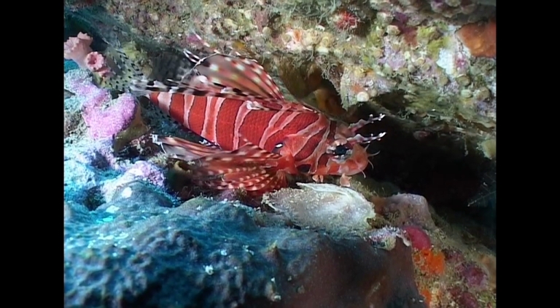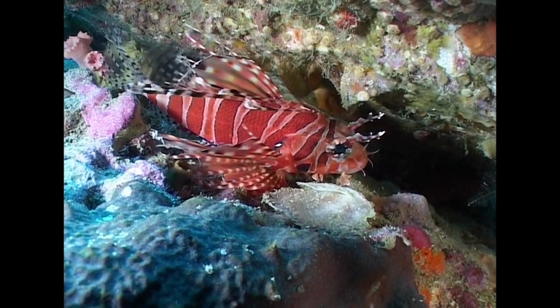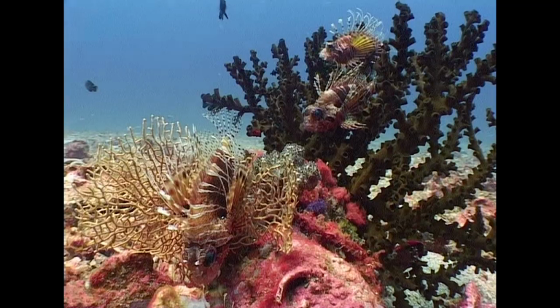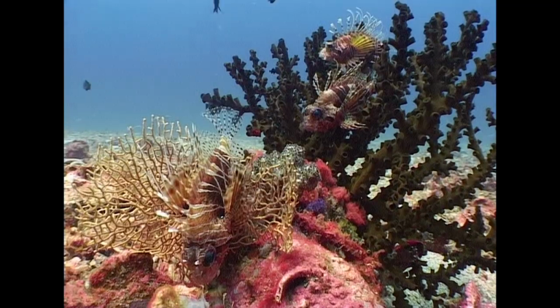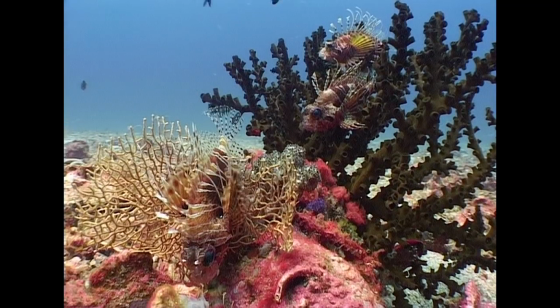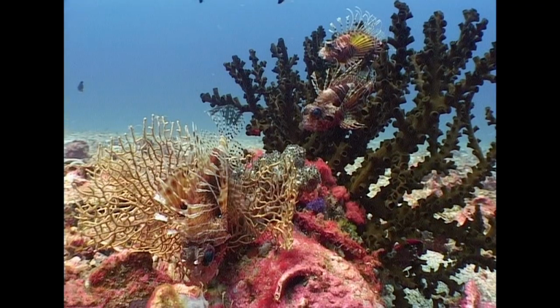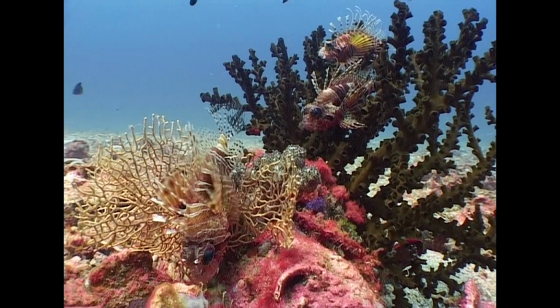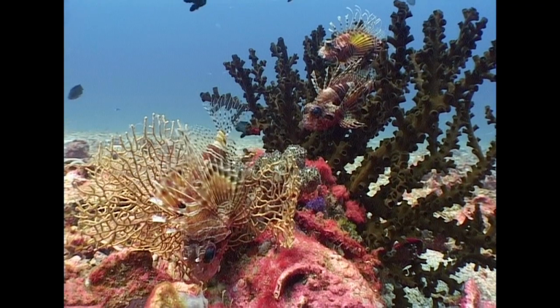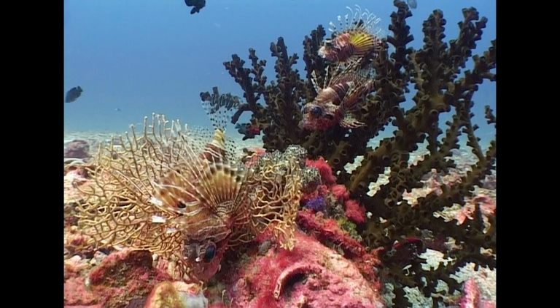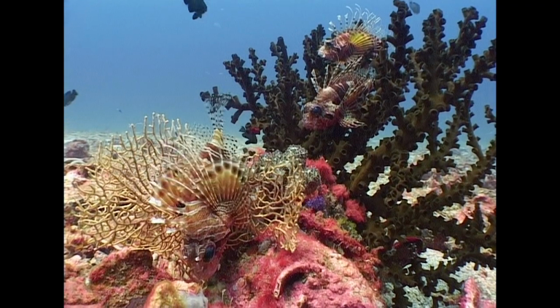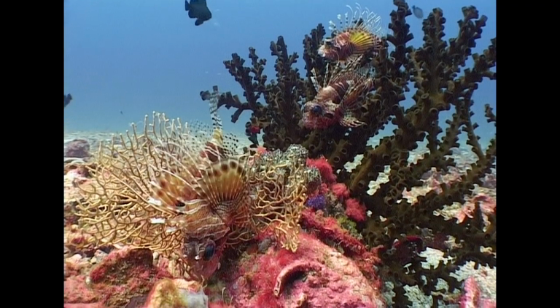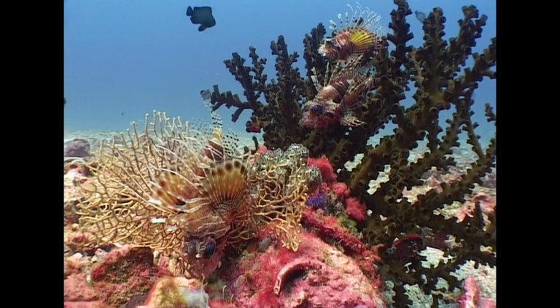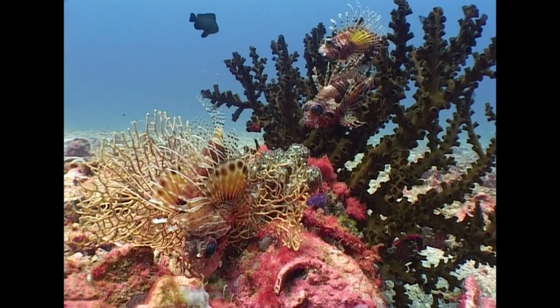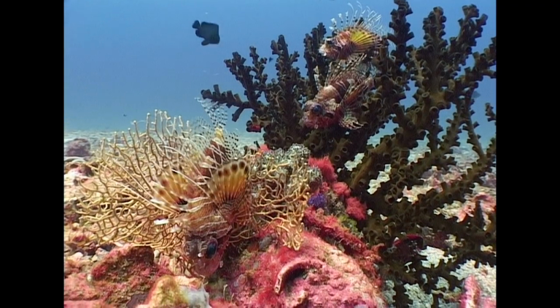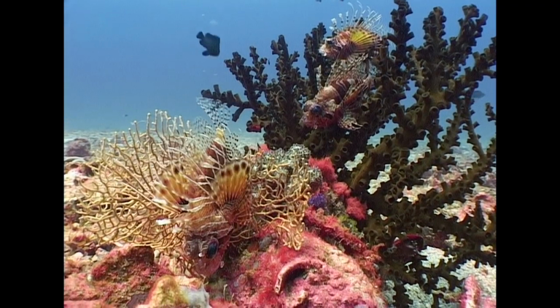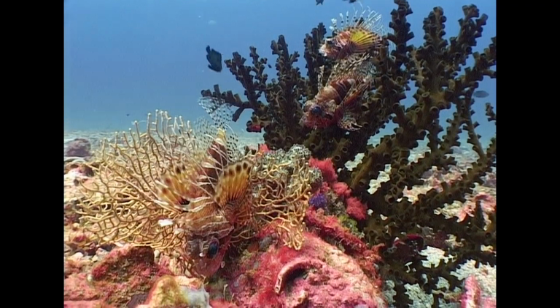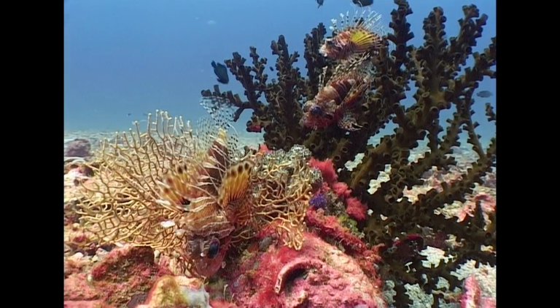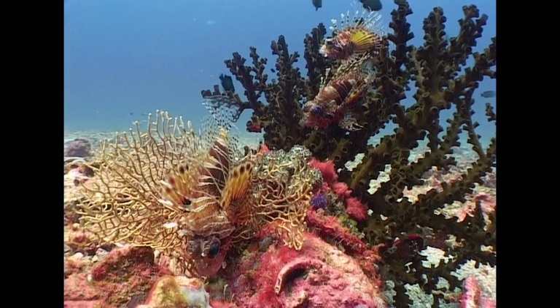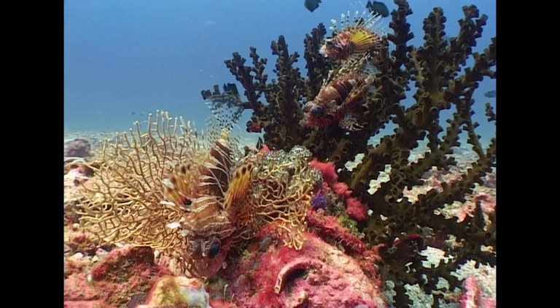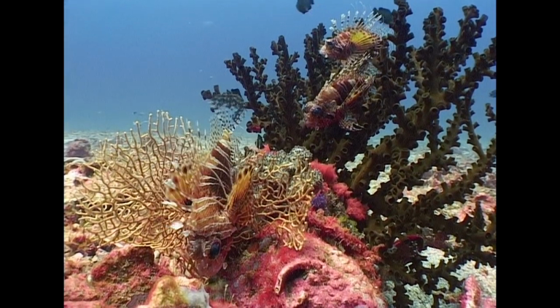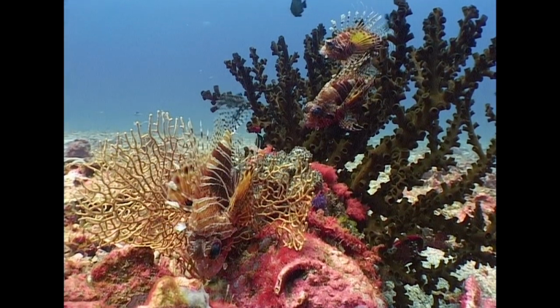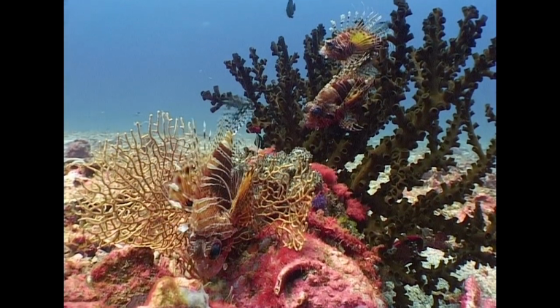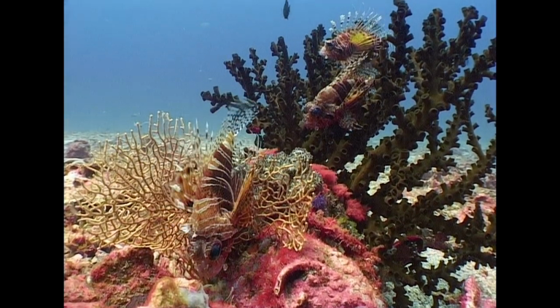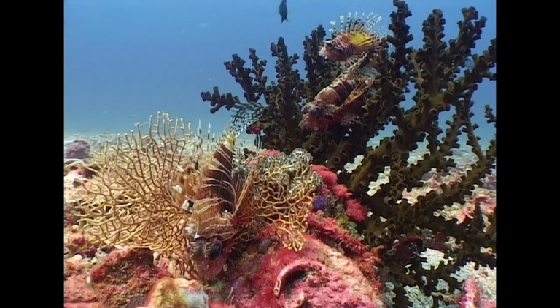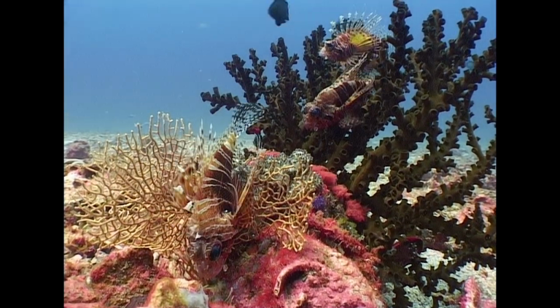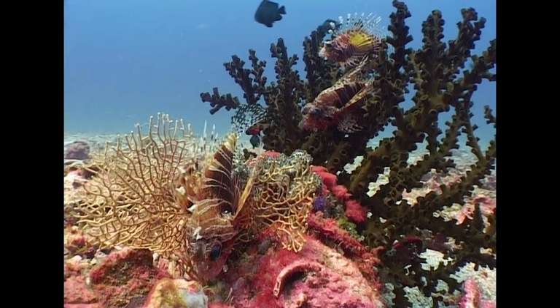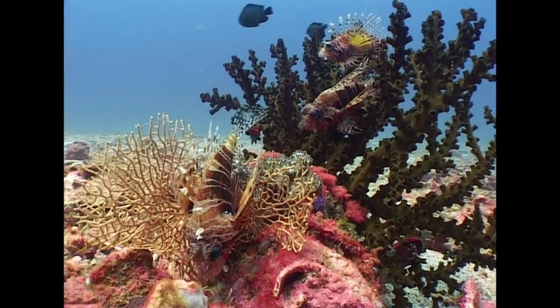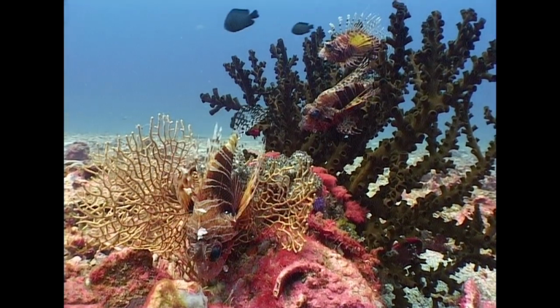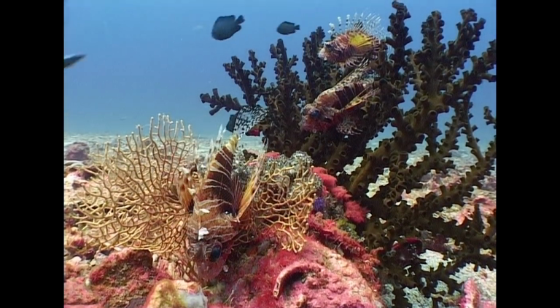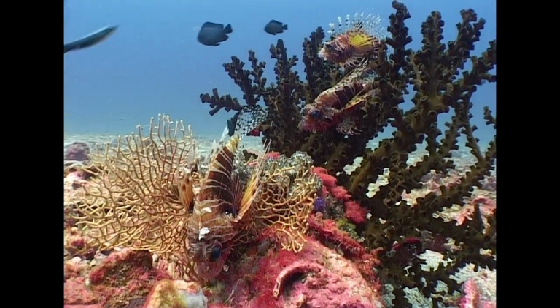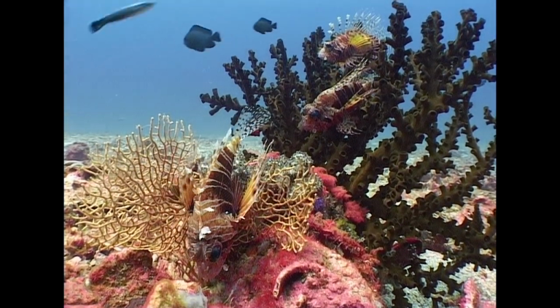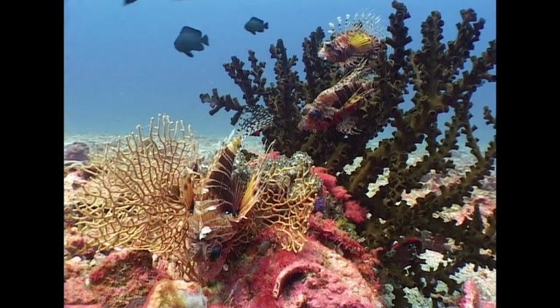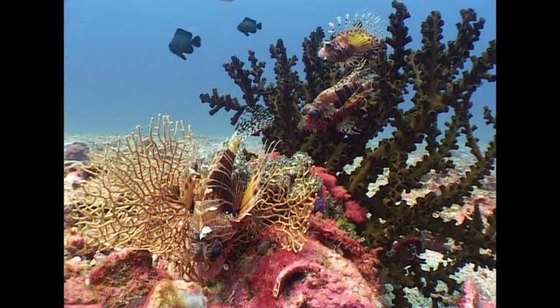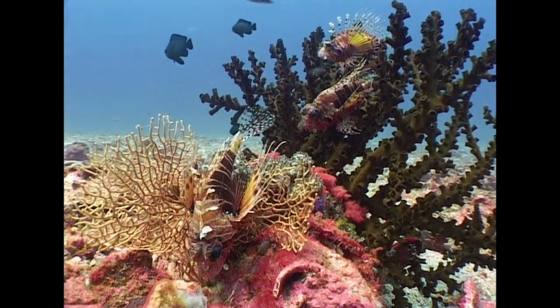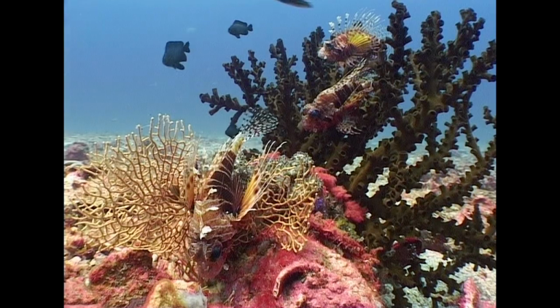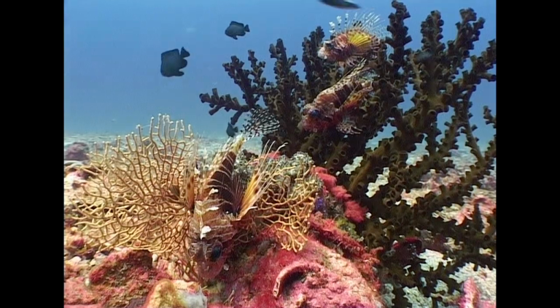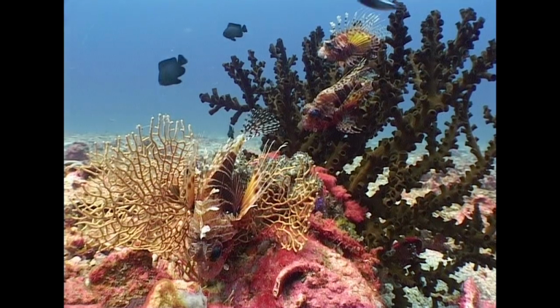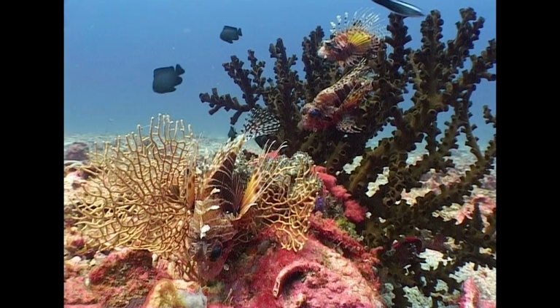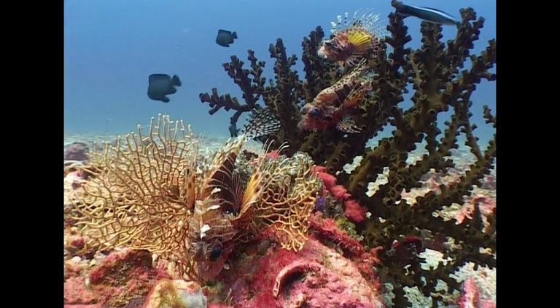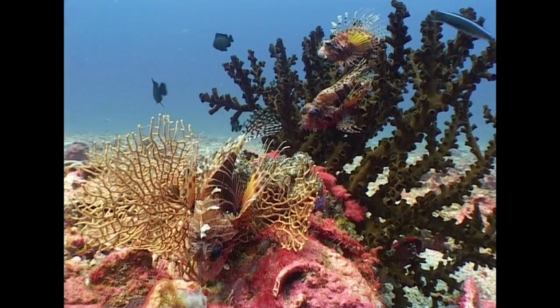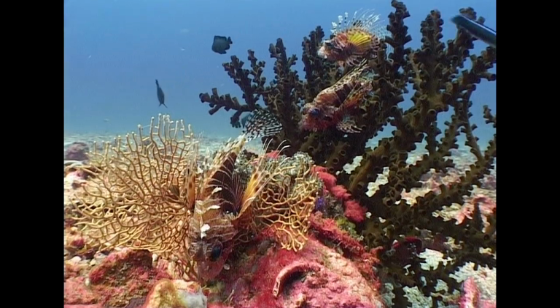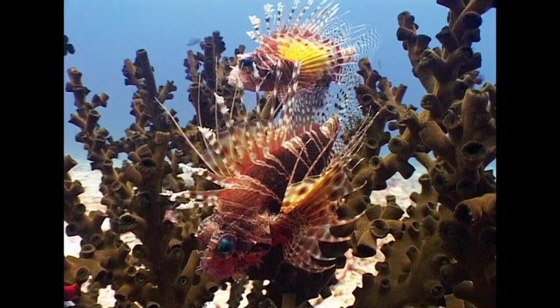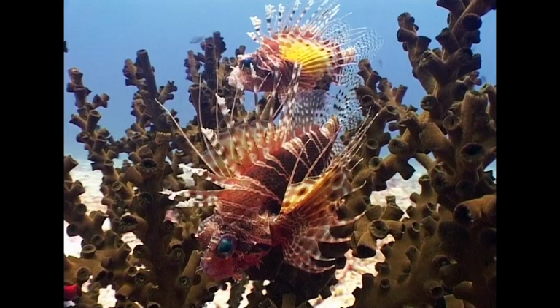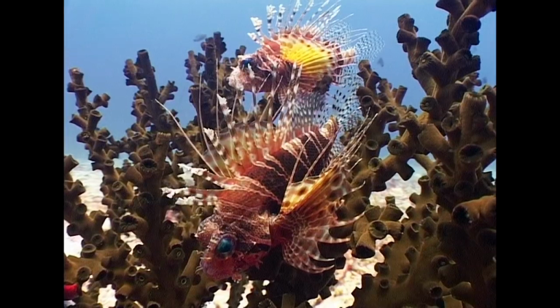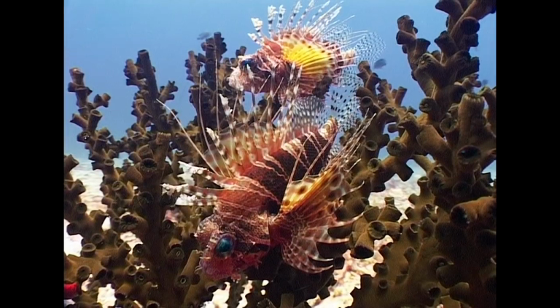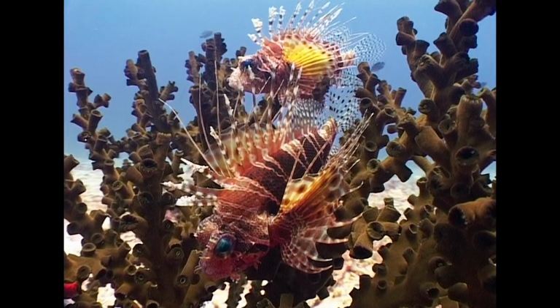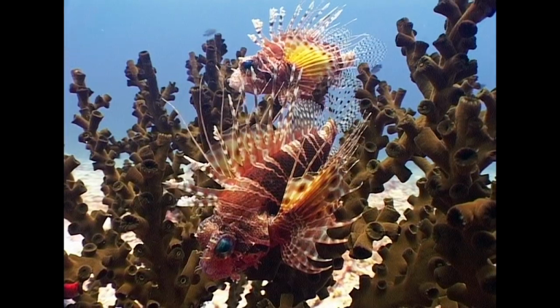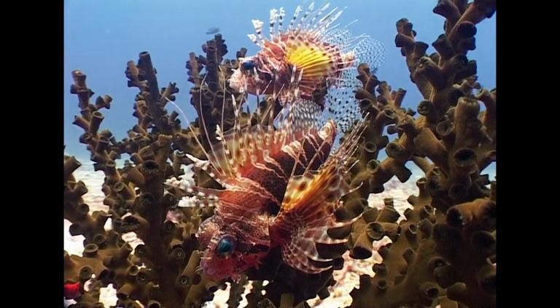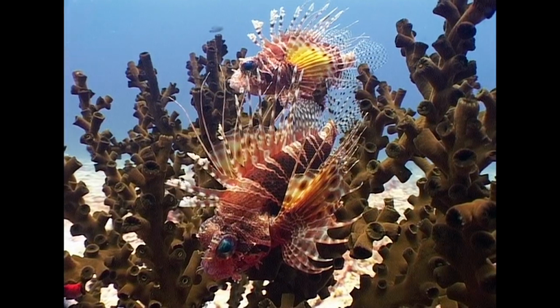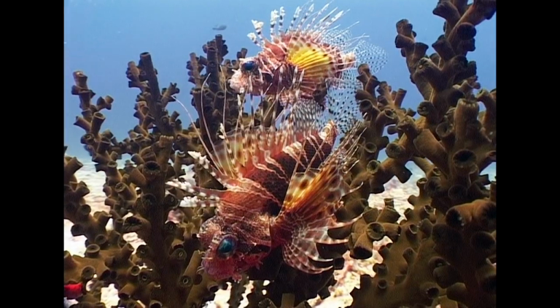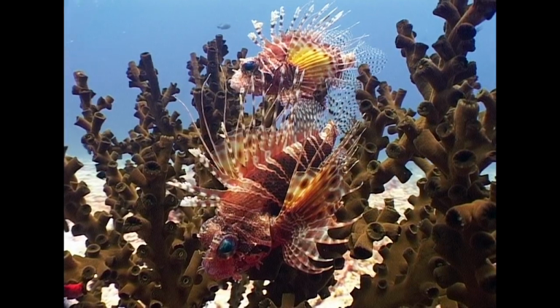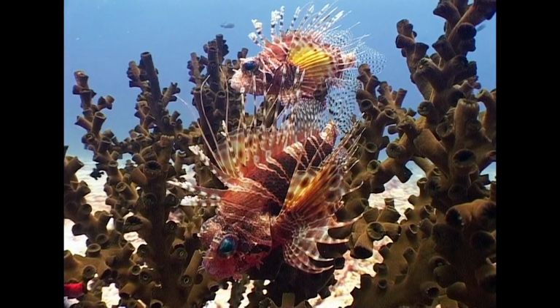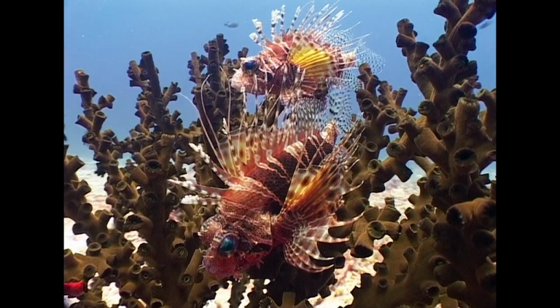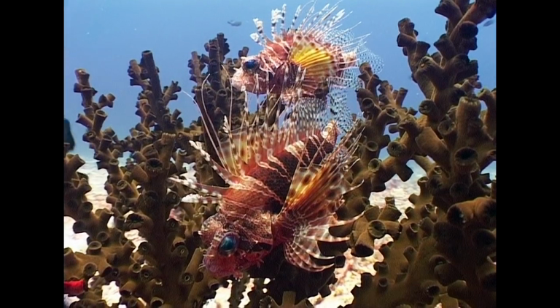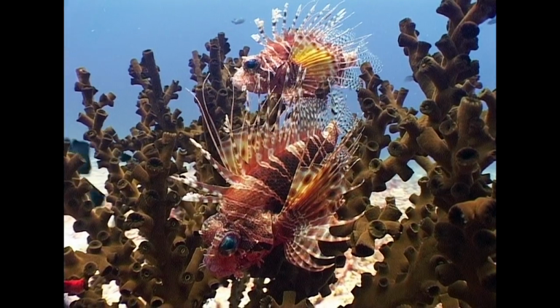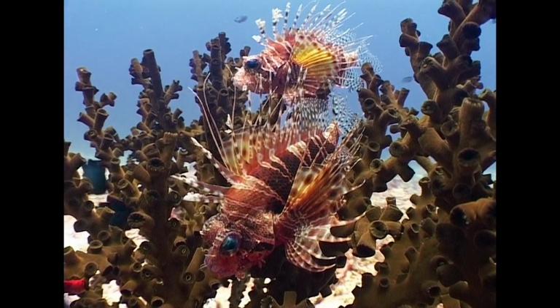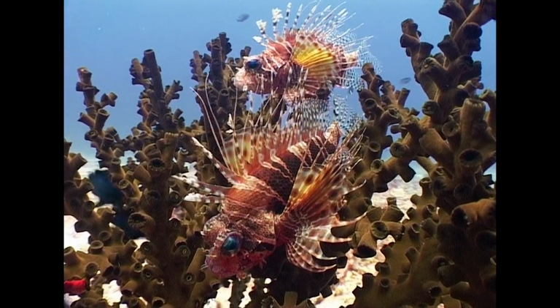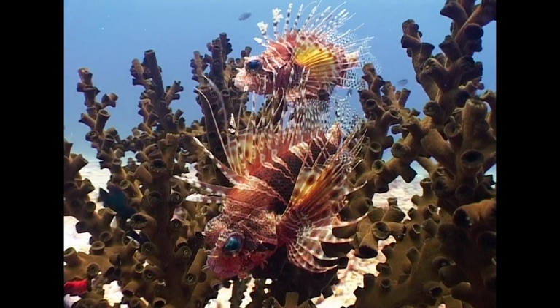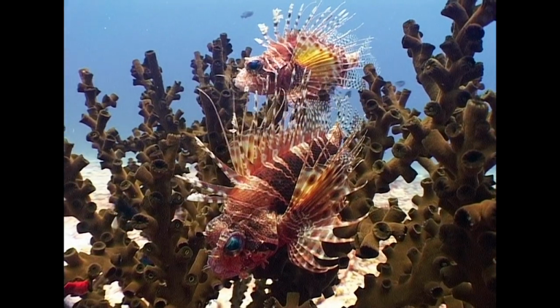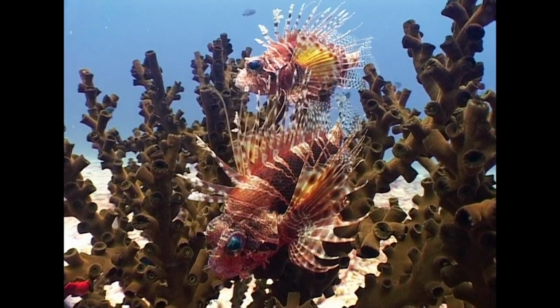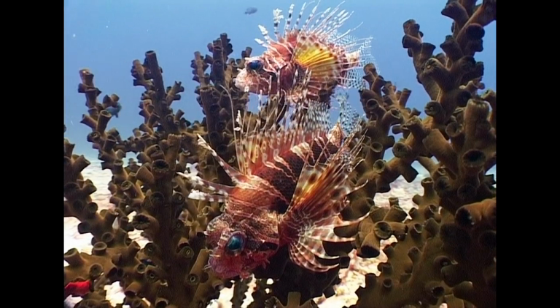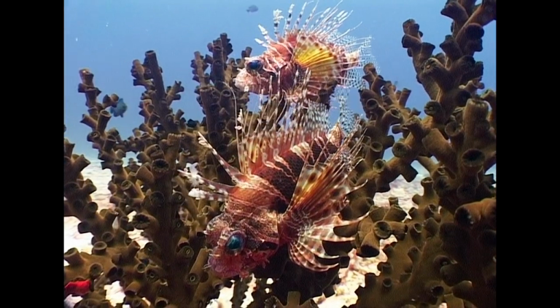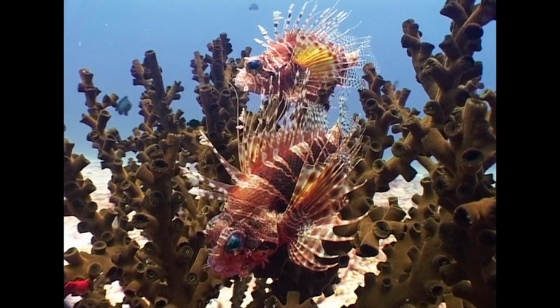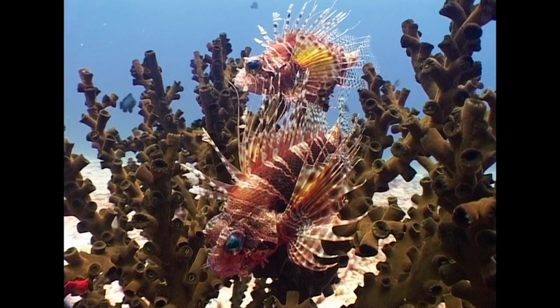Richelieu Rock also hosts a small community of a slightly different species, commonly known as the frillfin turkey fish.